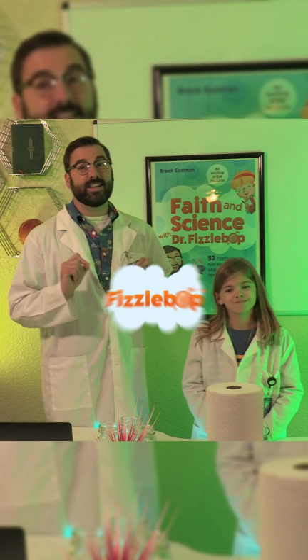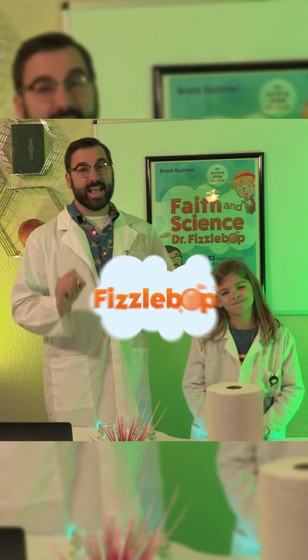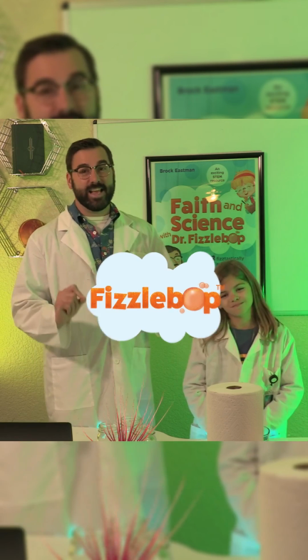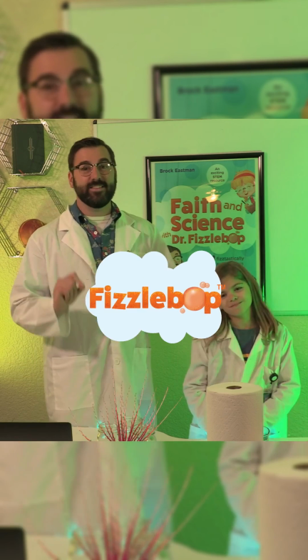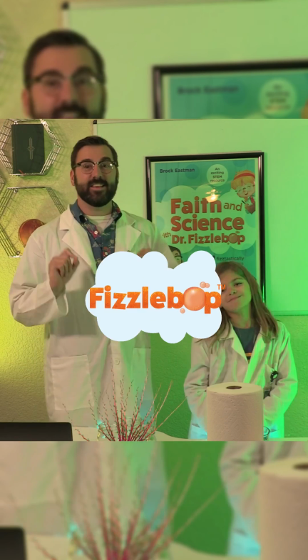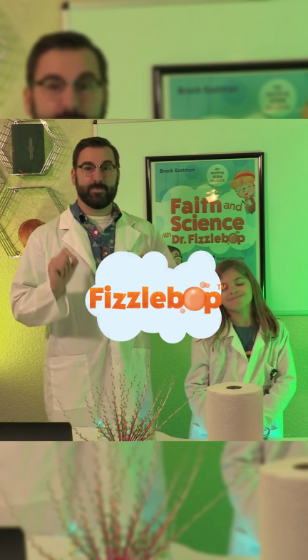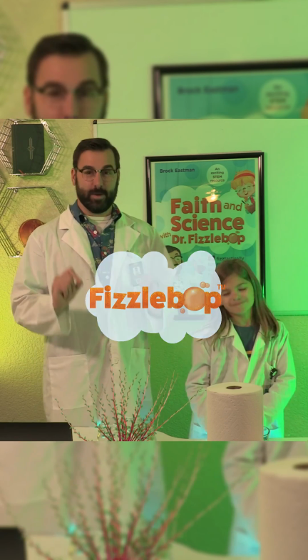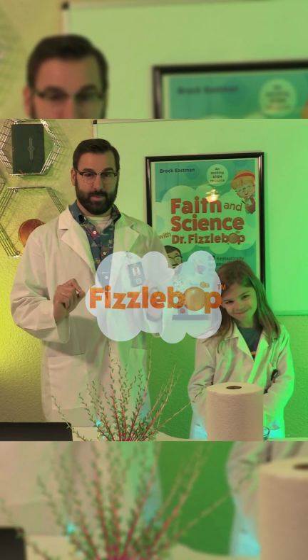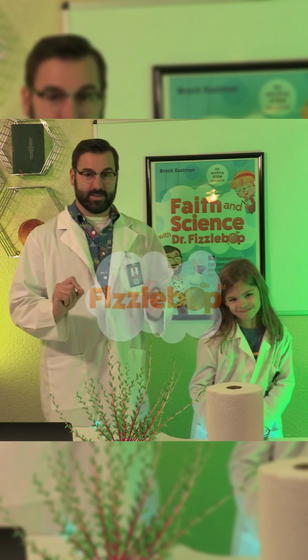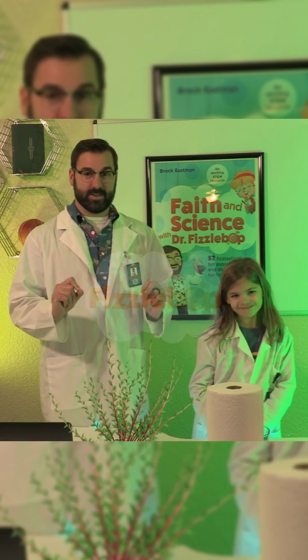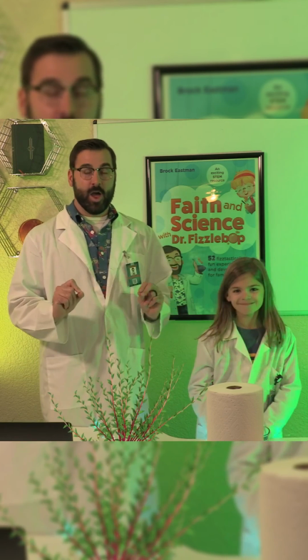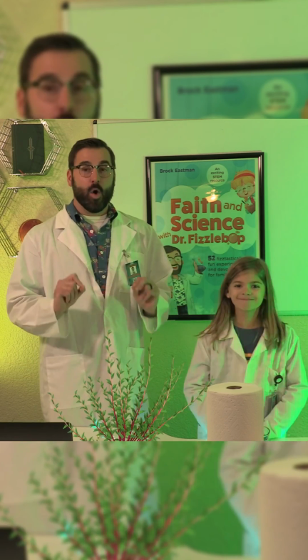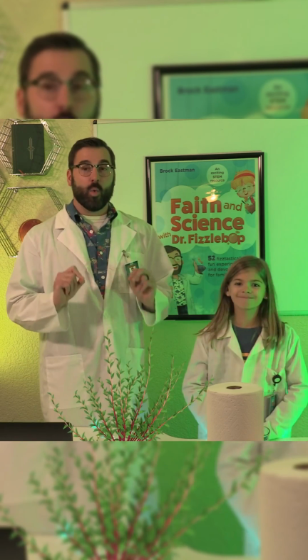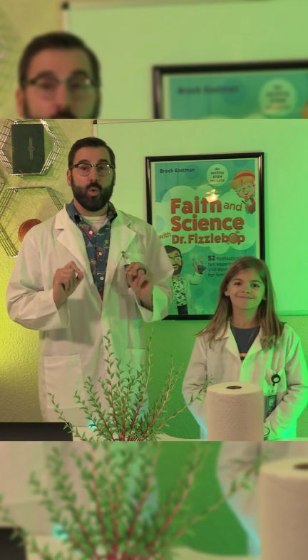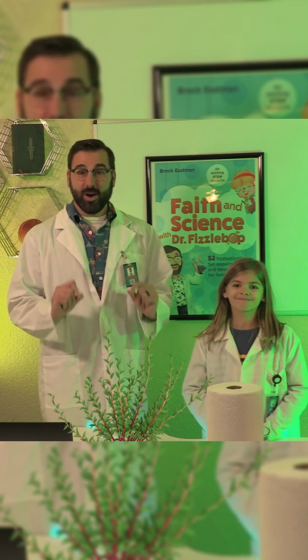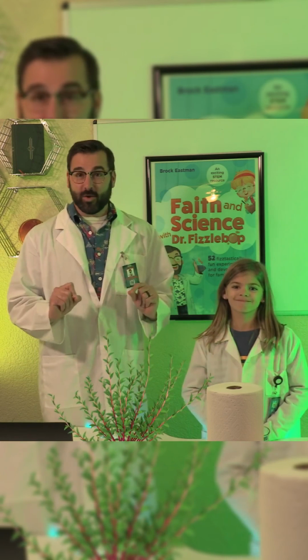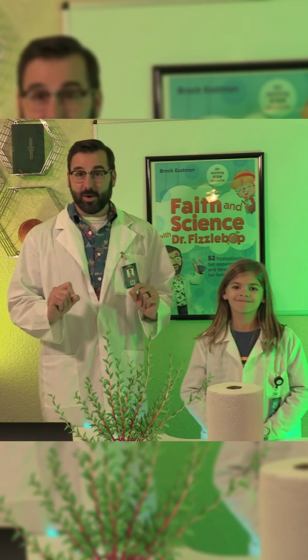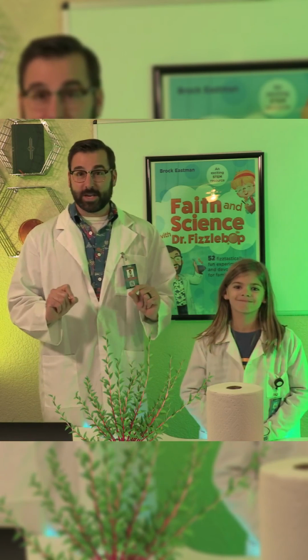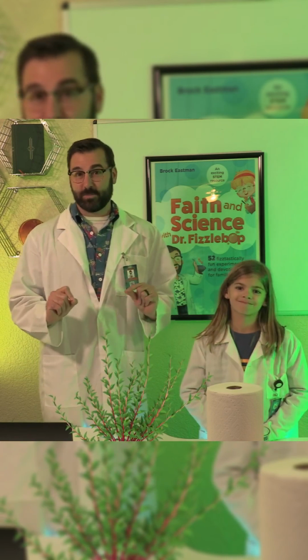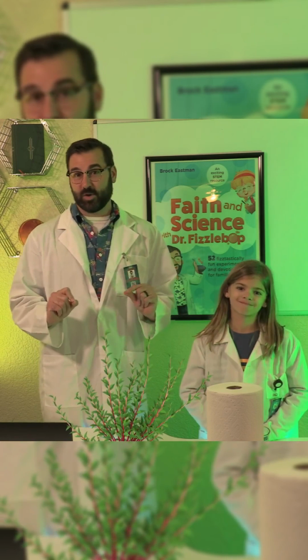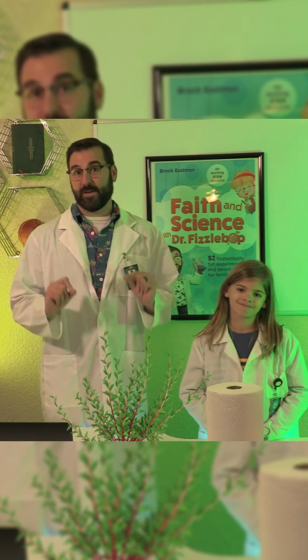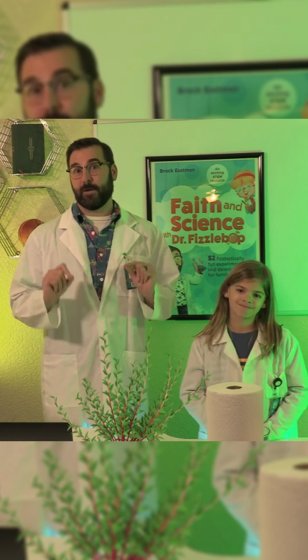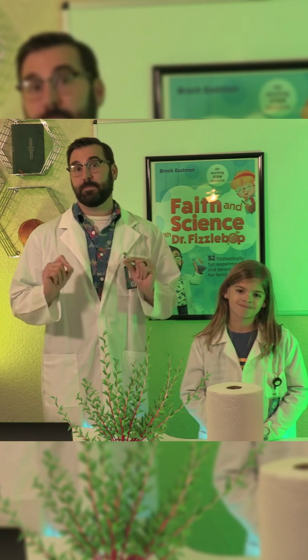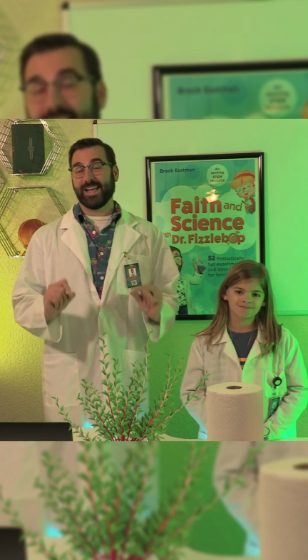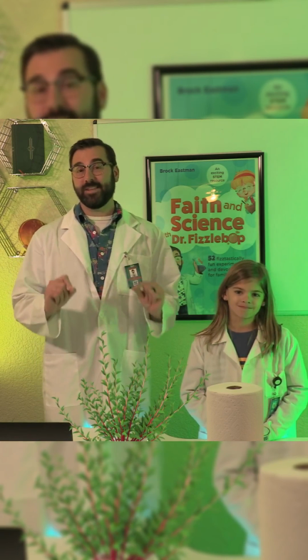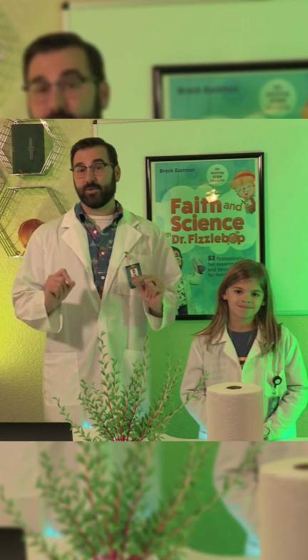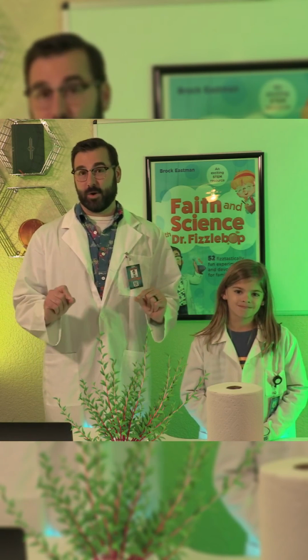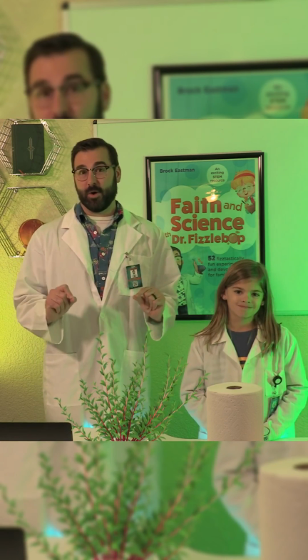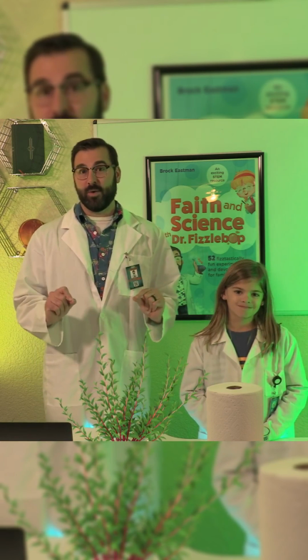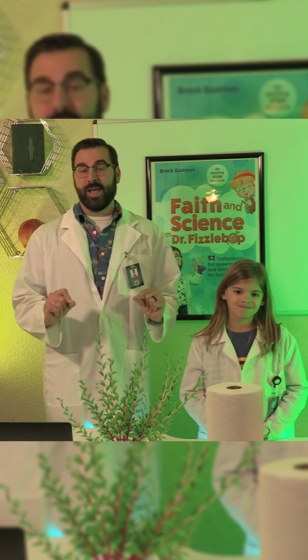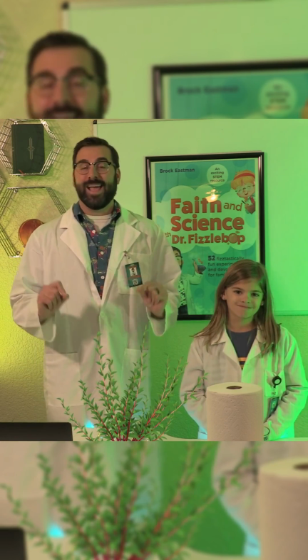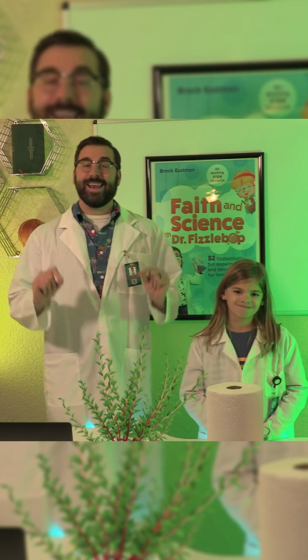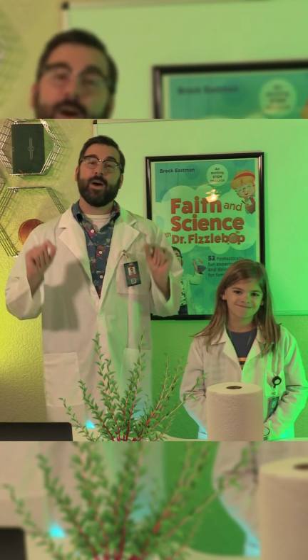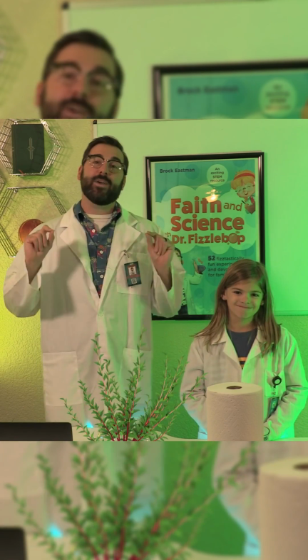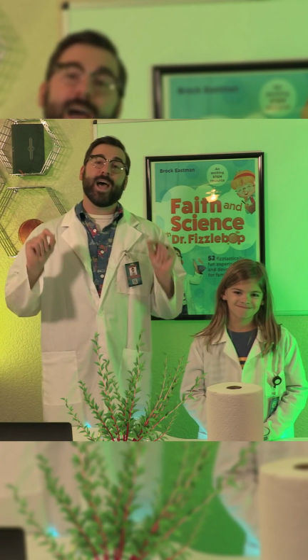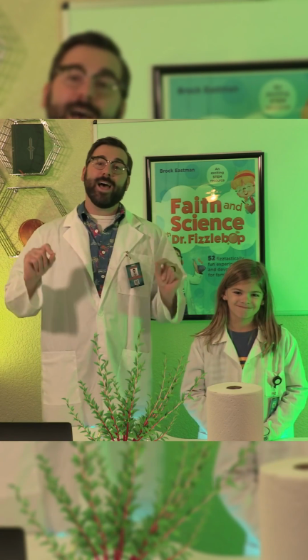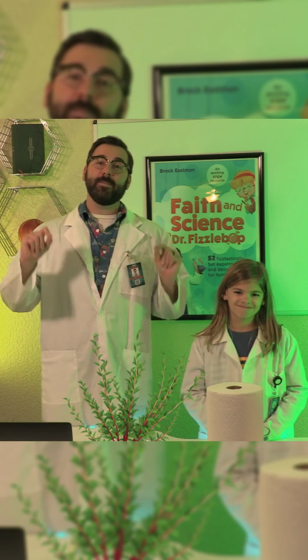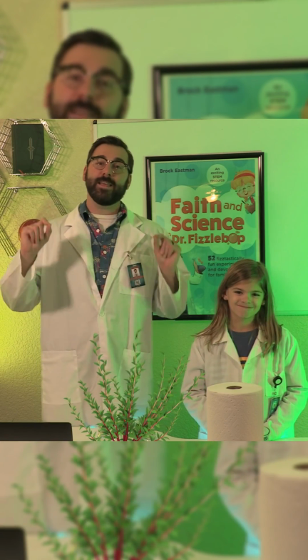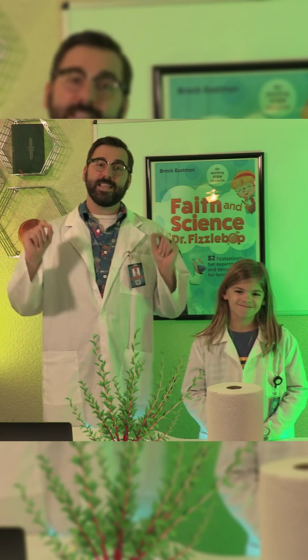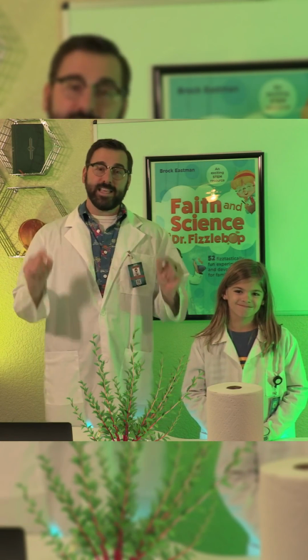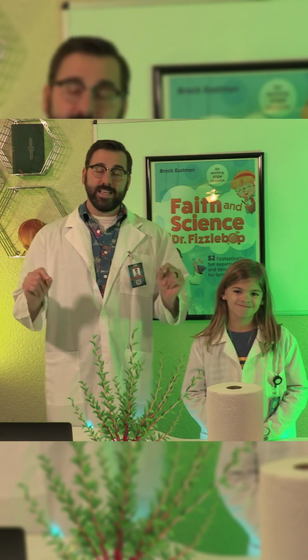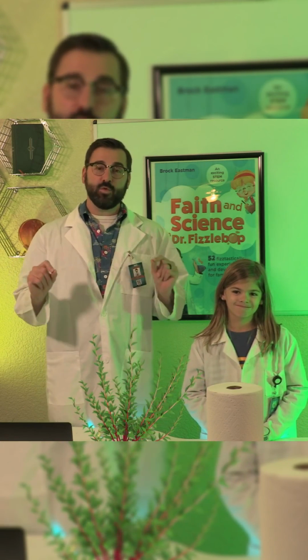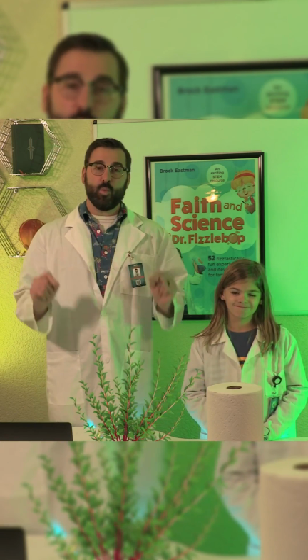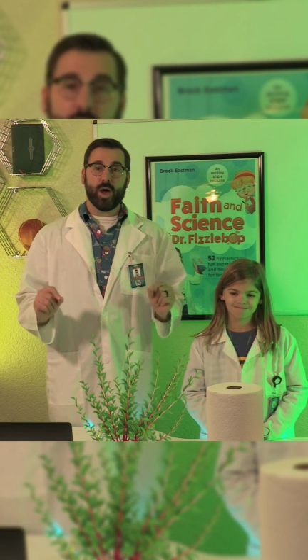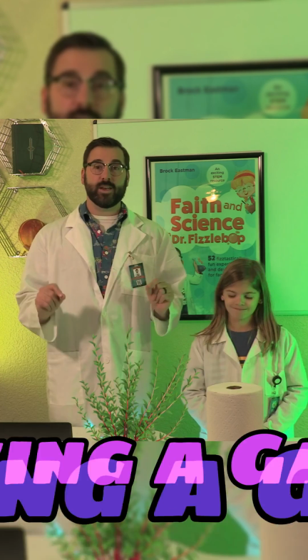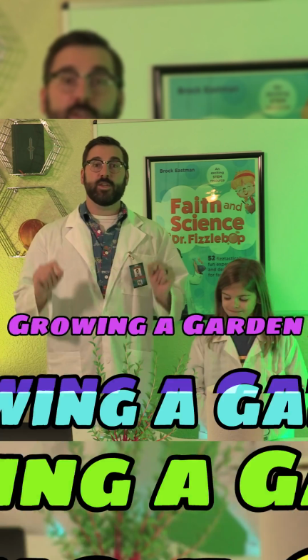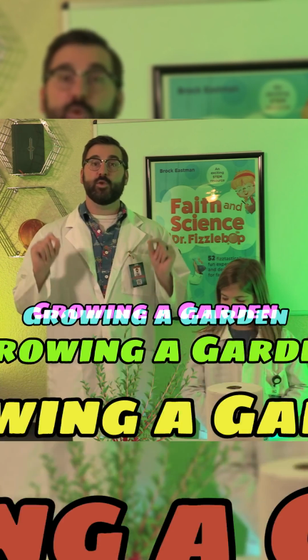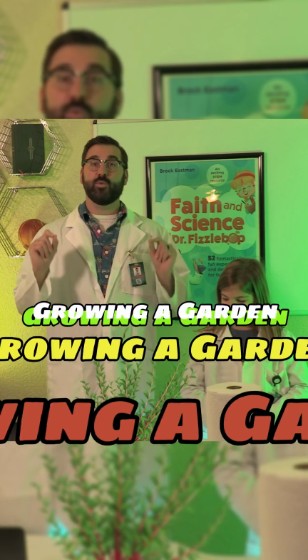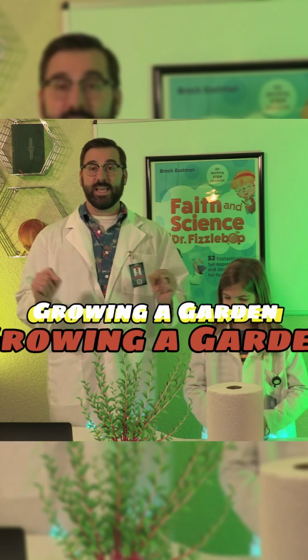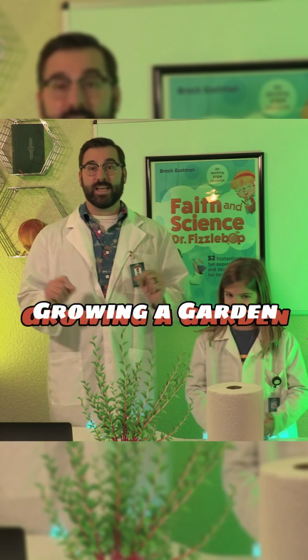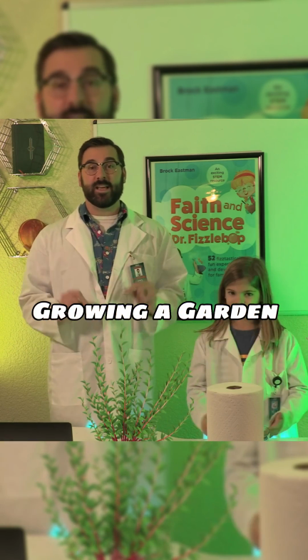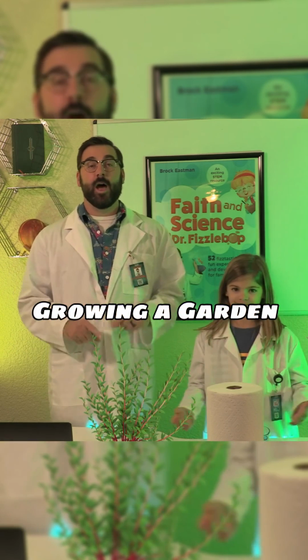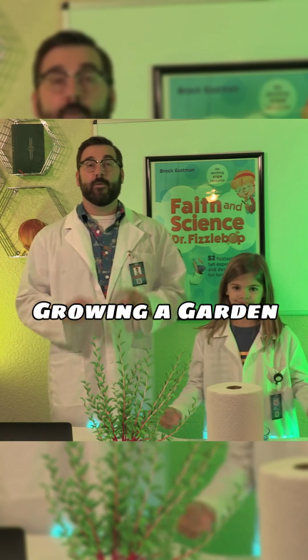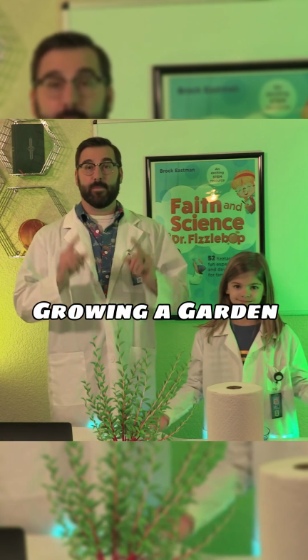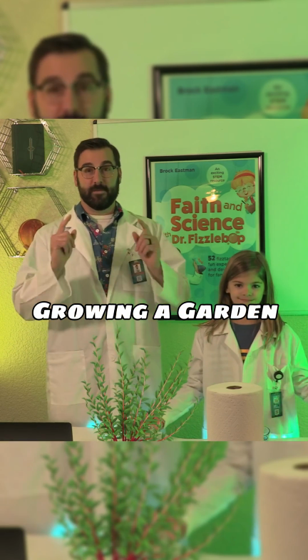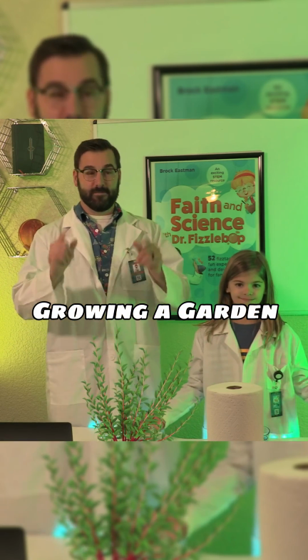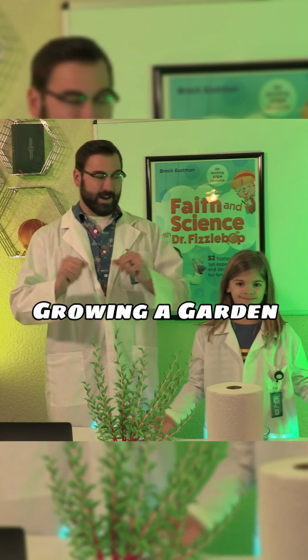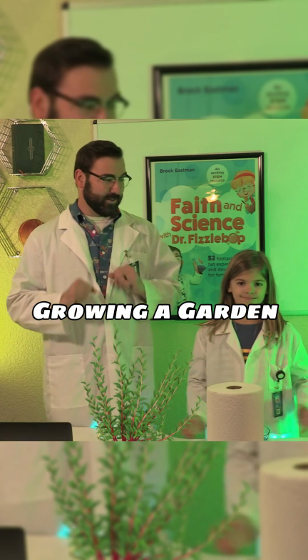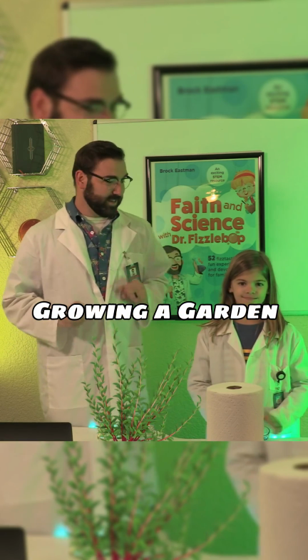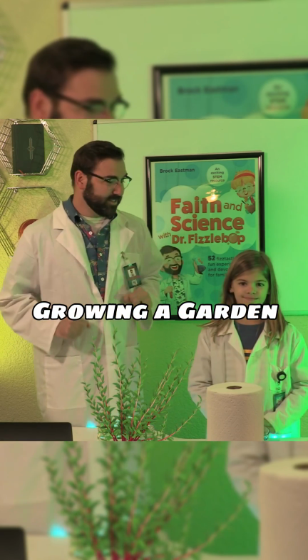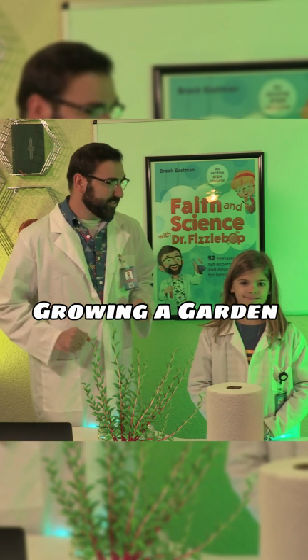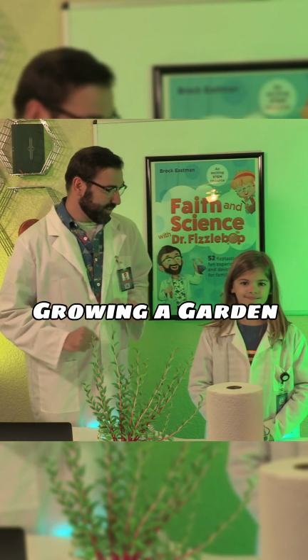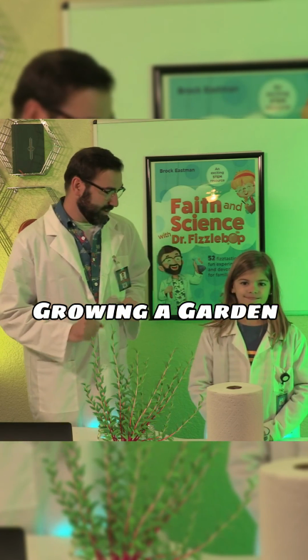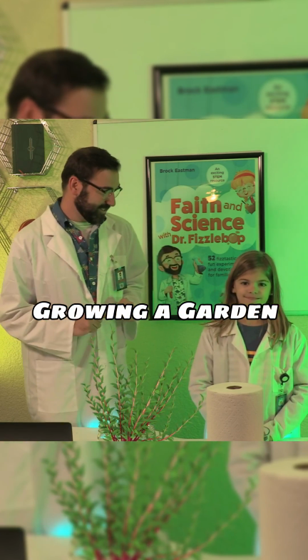Today's experiment, we're going to observe how plants grow and how God made each one unique from the very start.